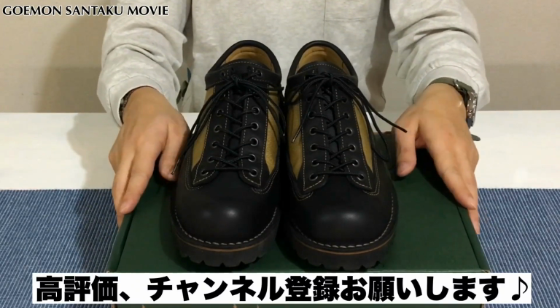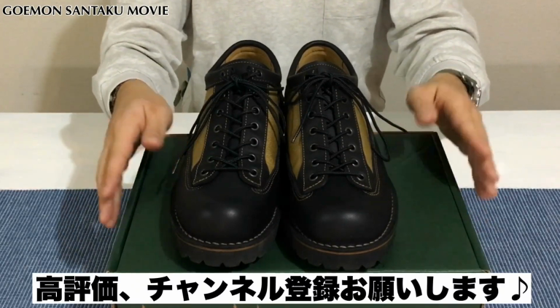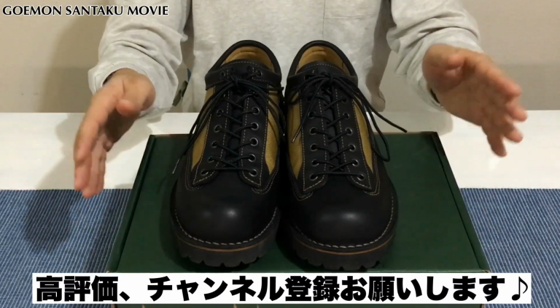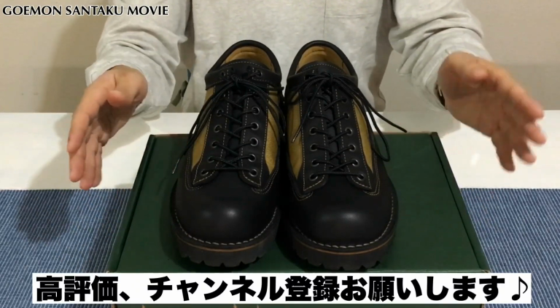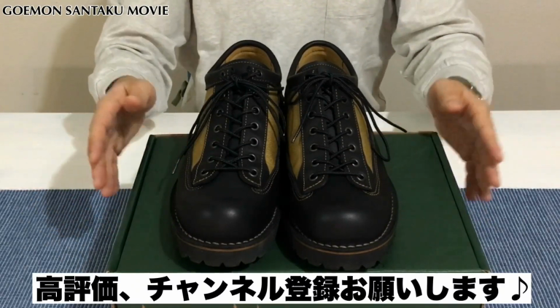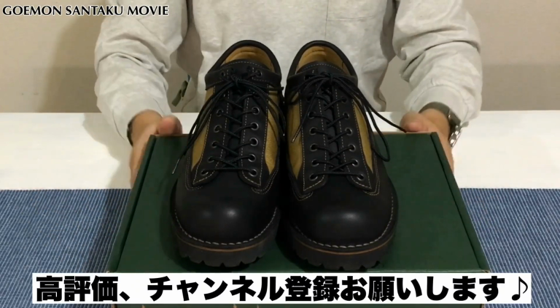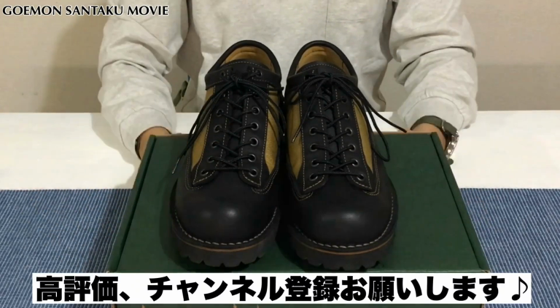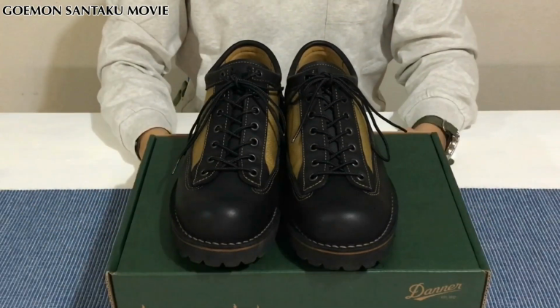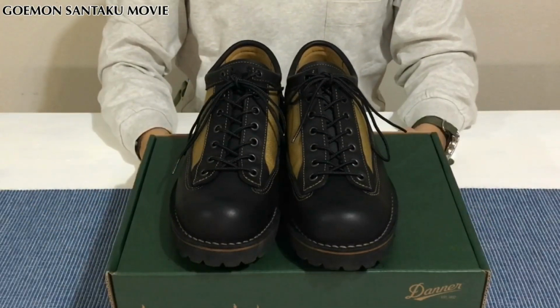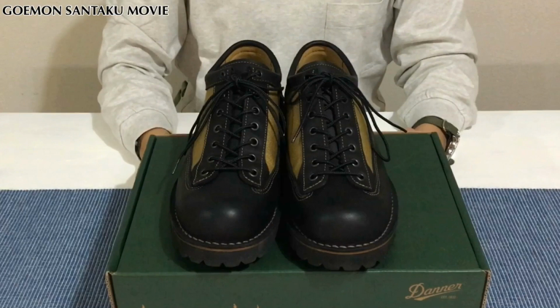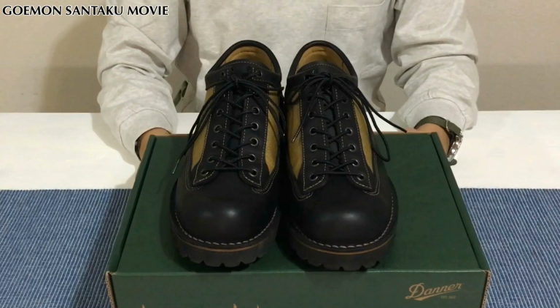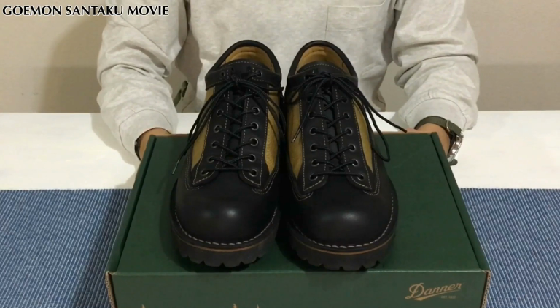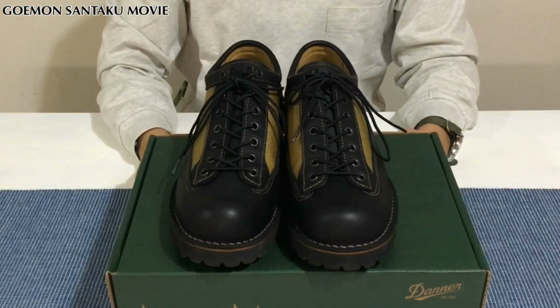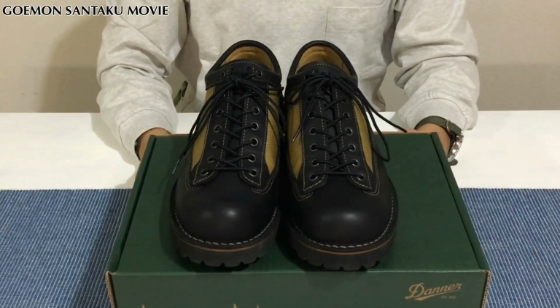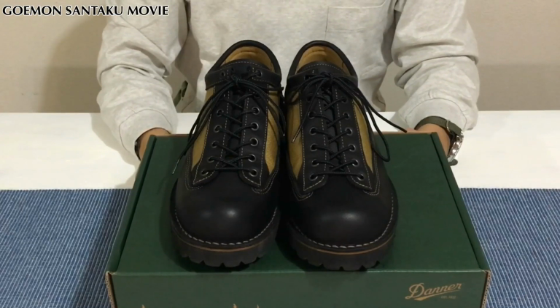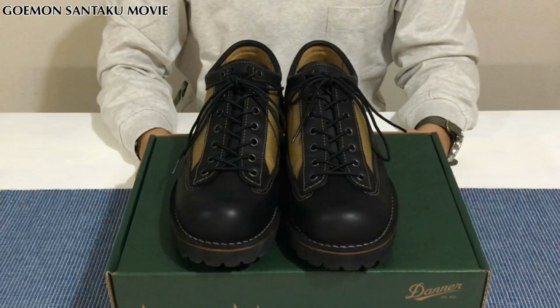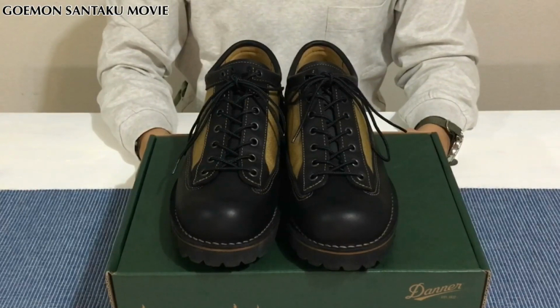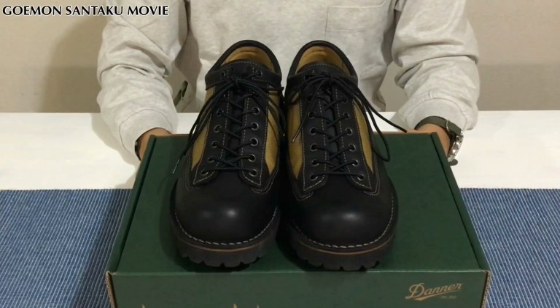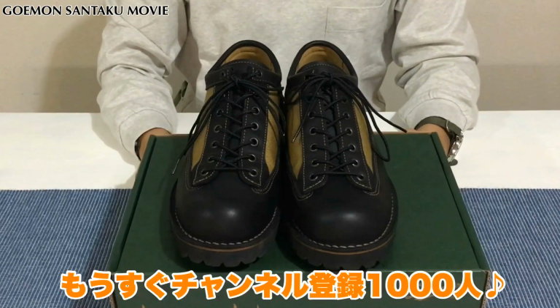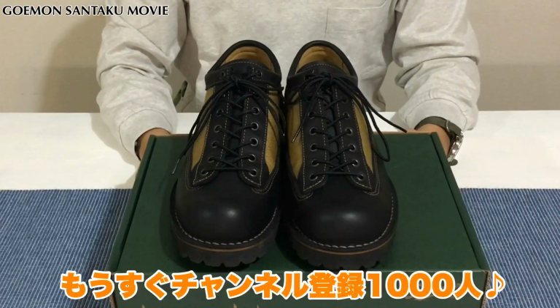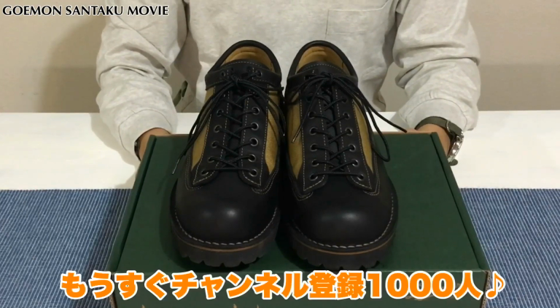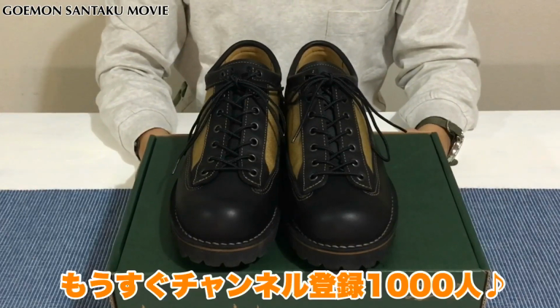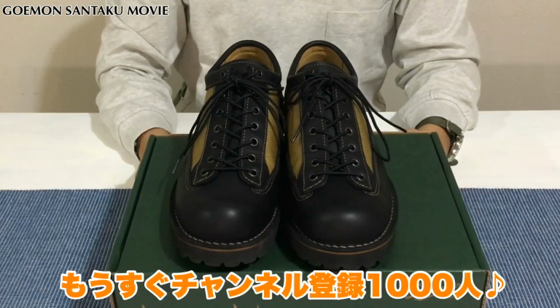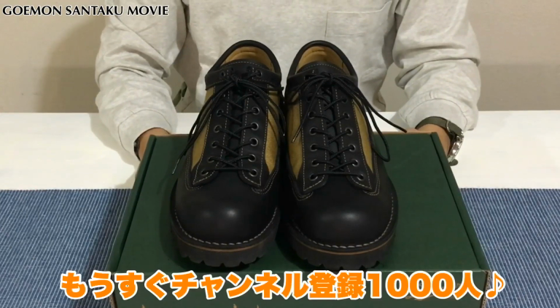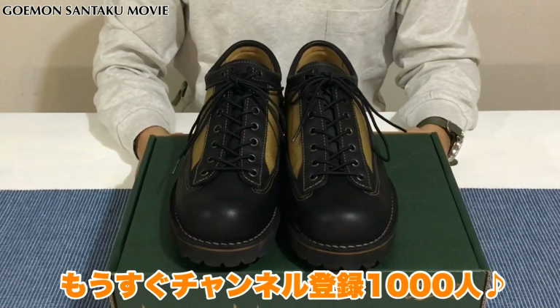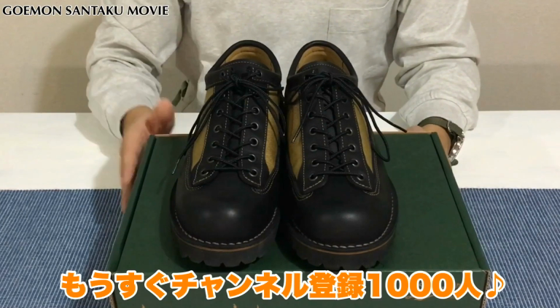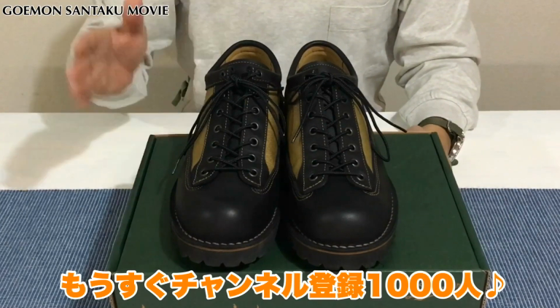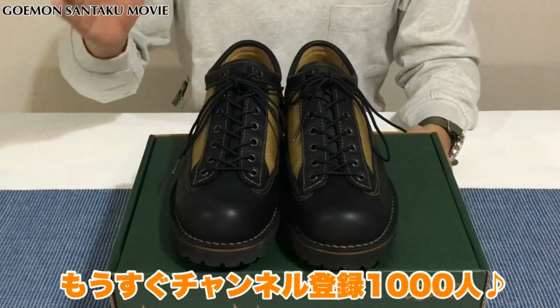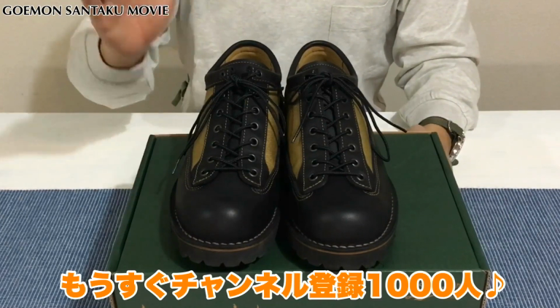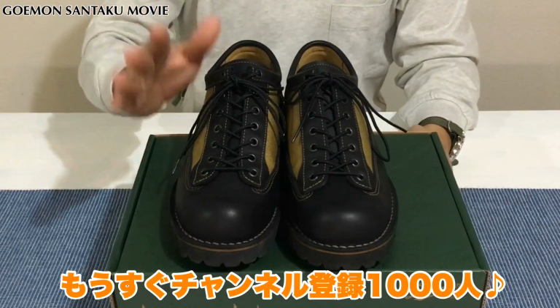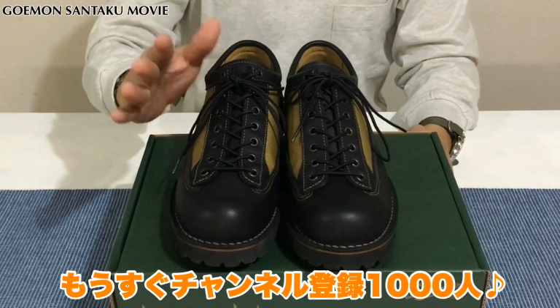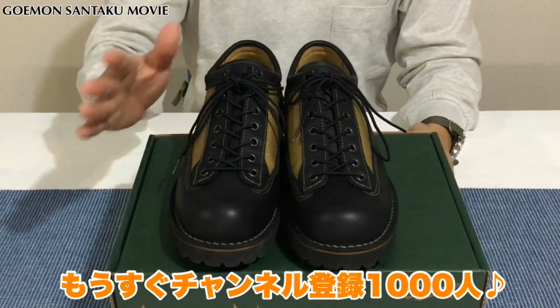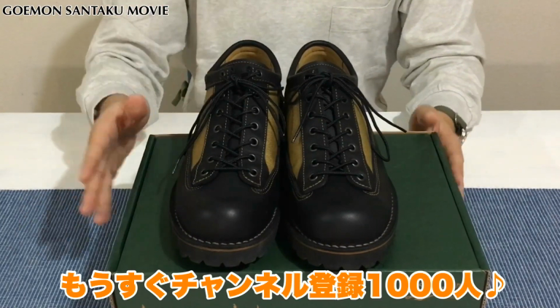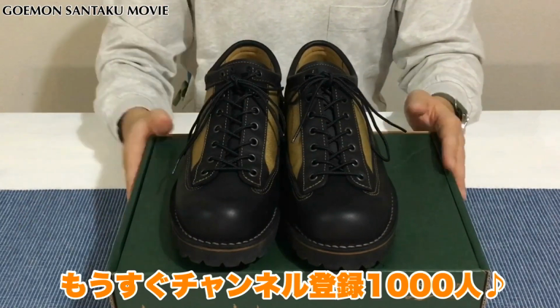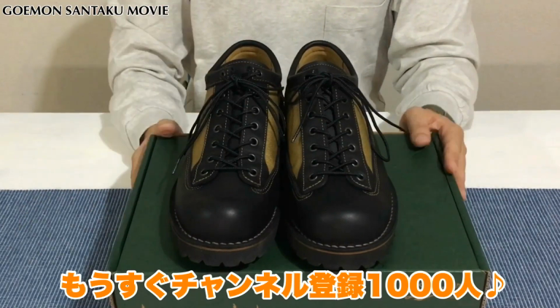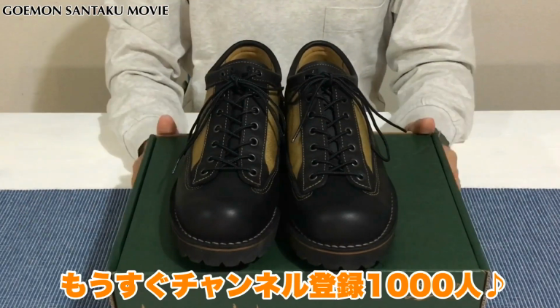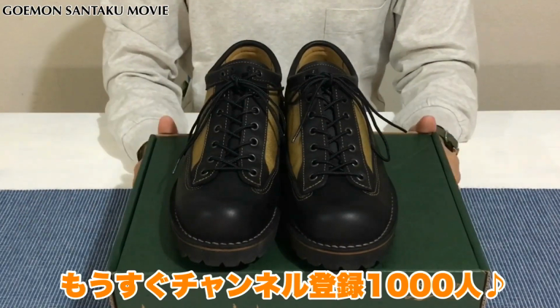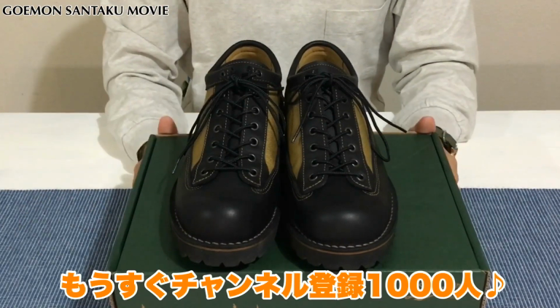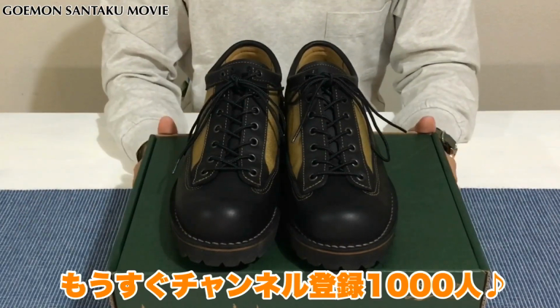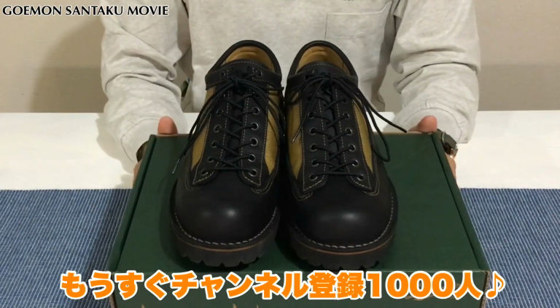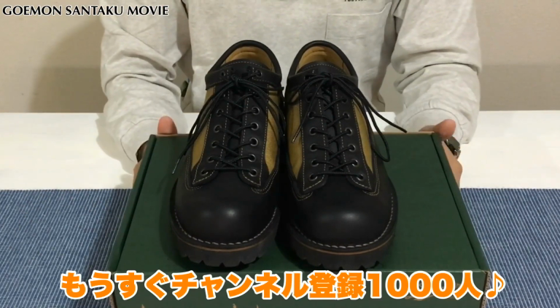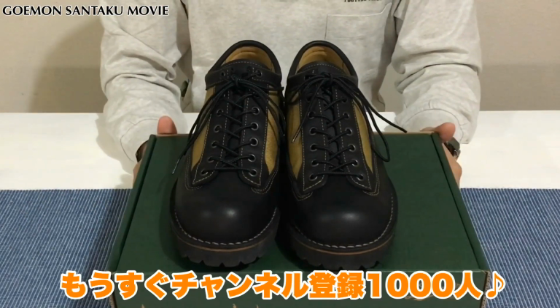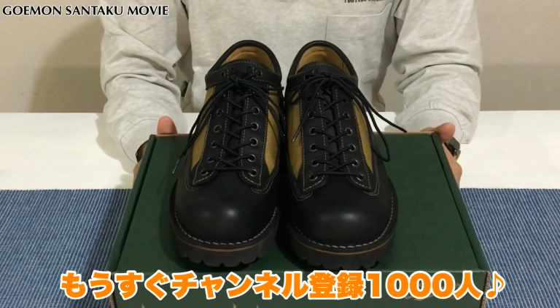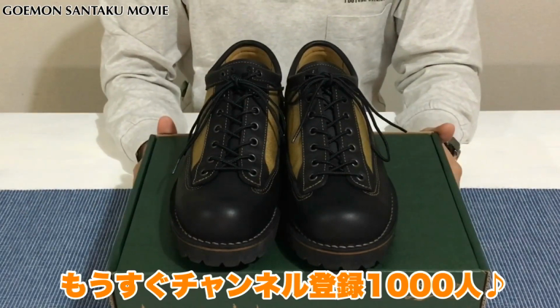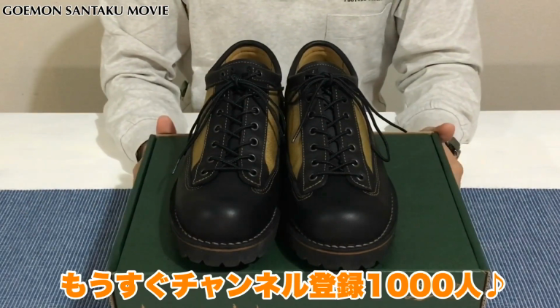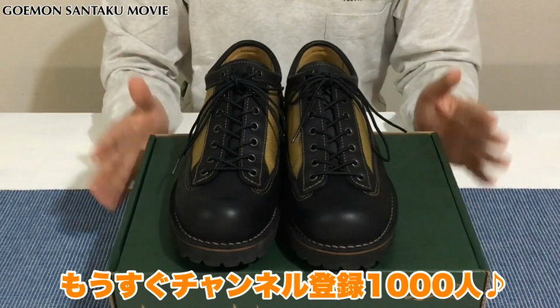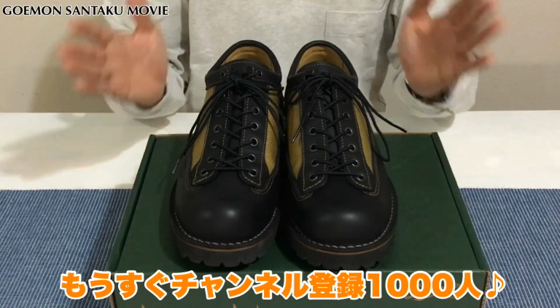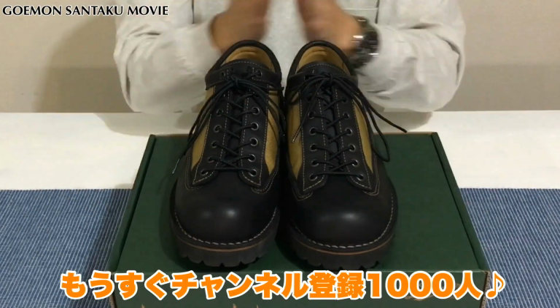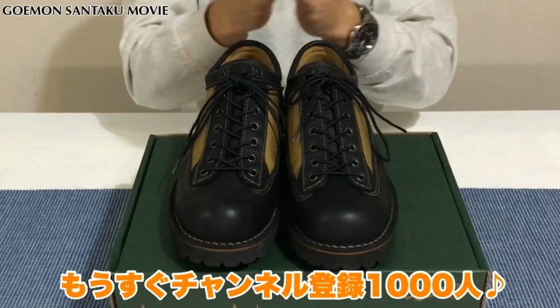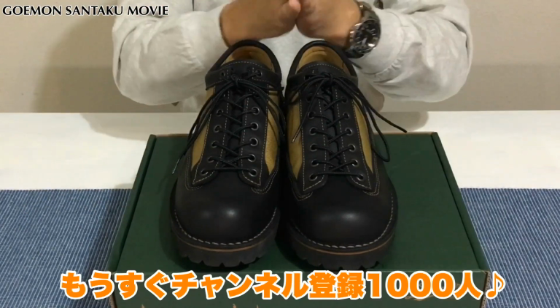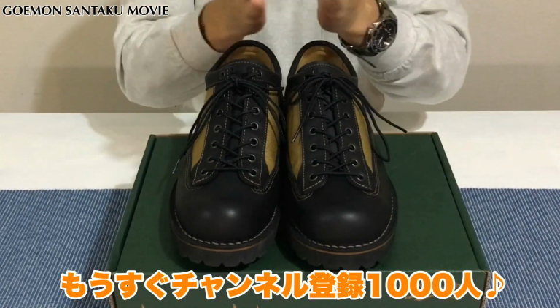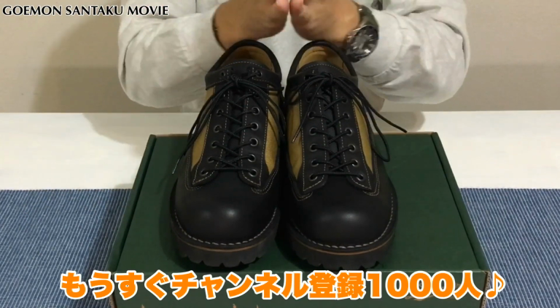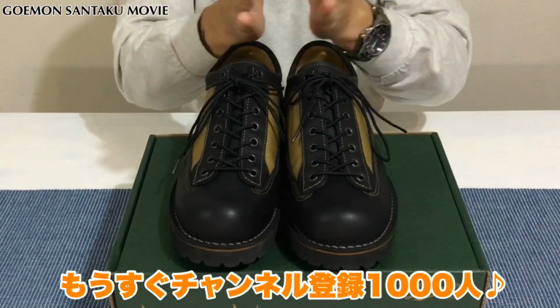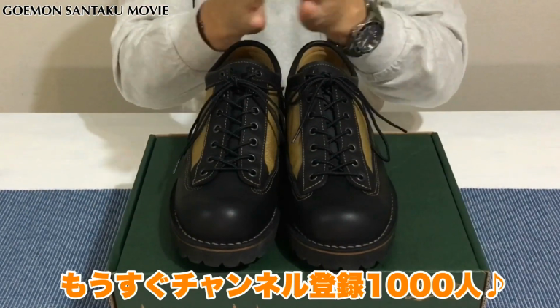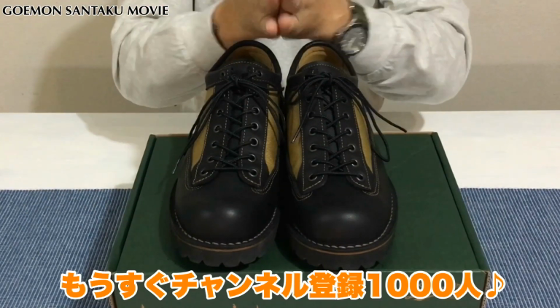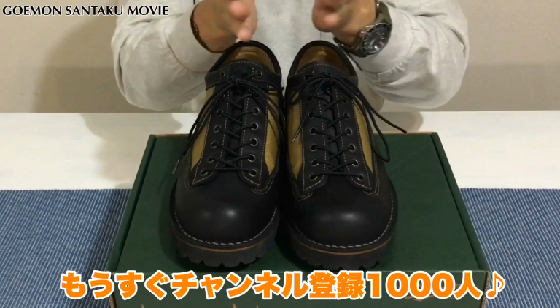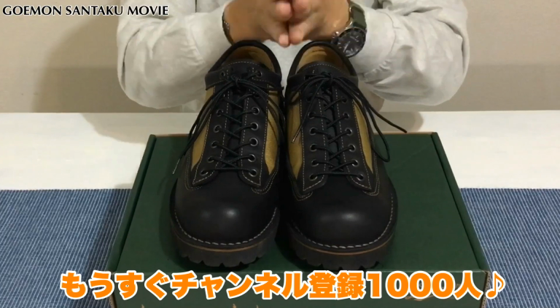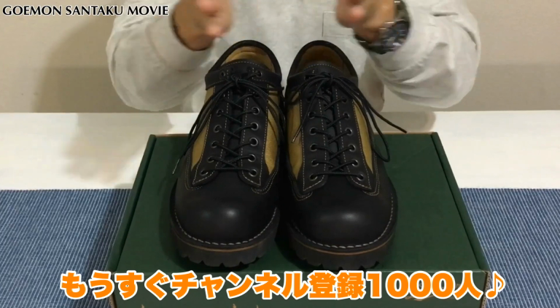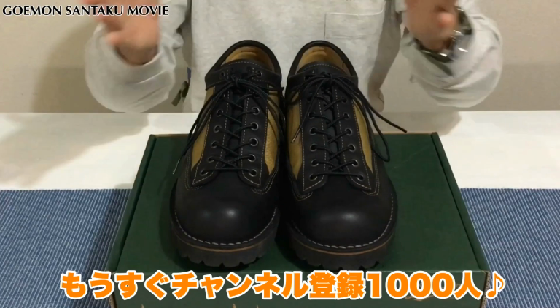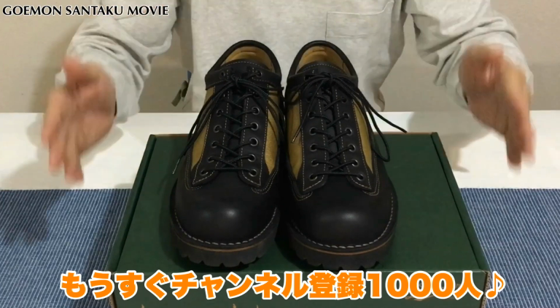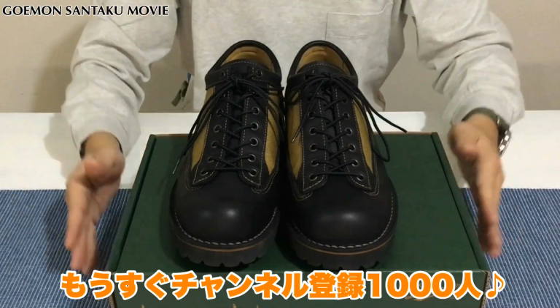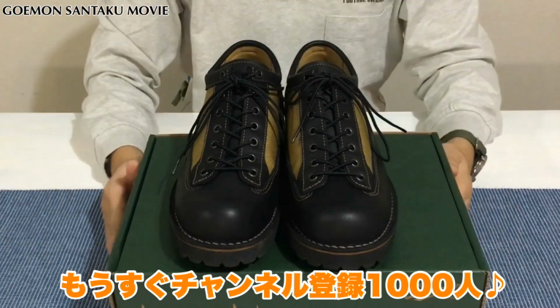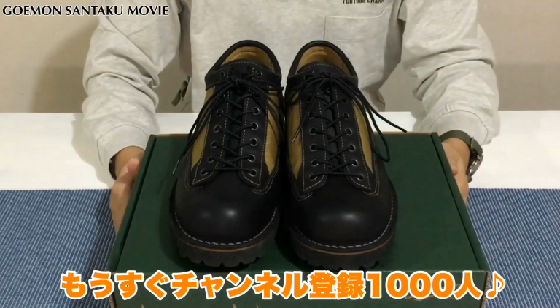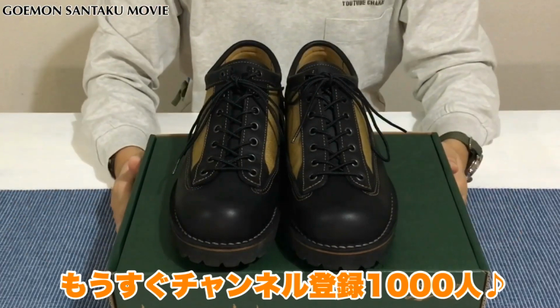もうすぐ私、チャンネル登録がなんと1000人！ということでですね、パチパチパチパチみたいな感じだと思います。